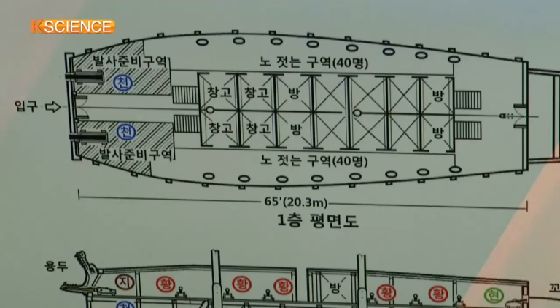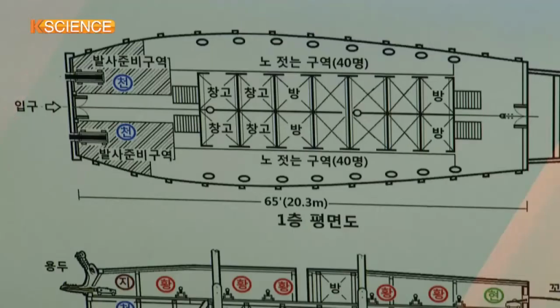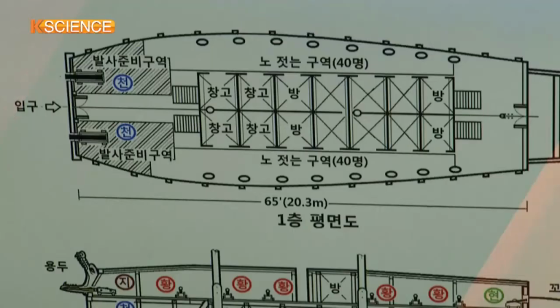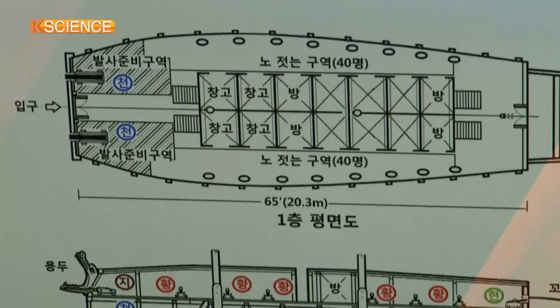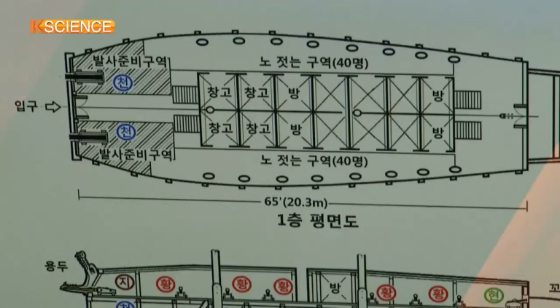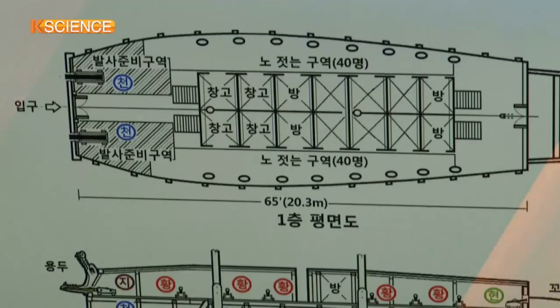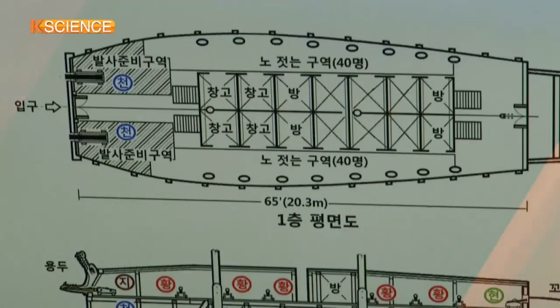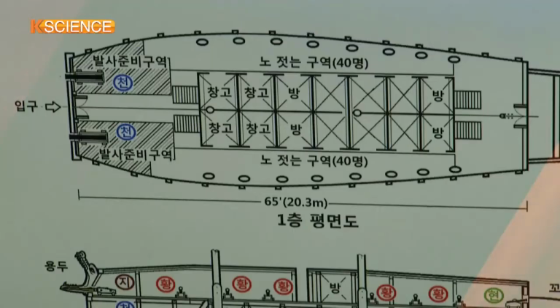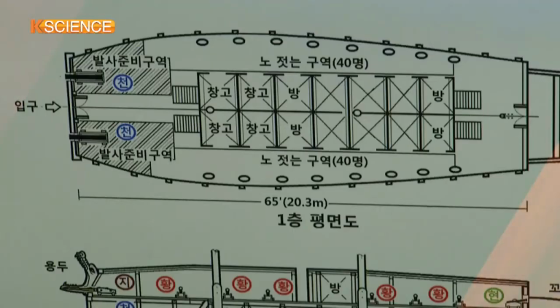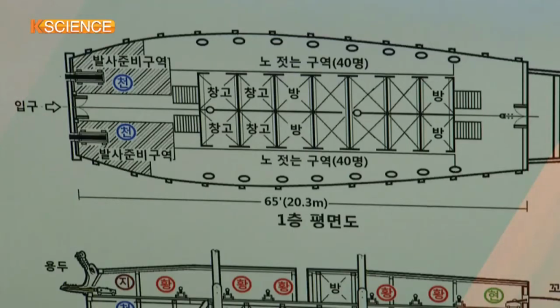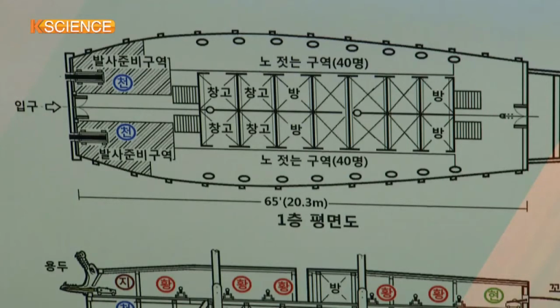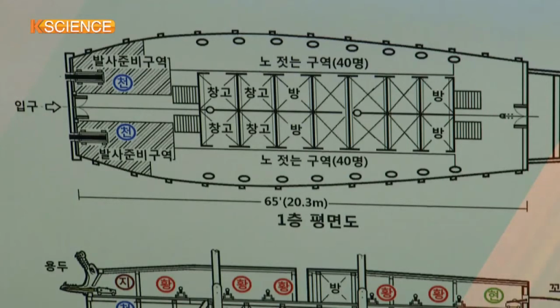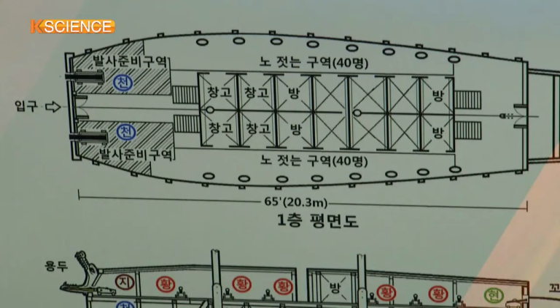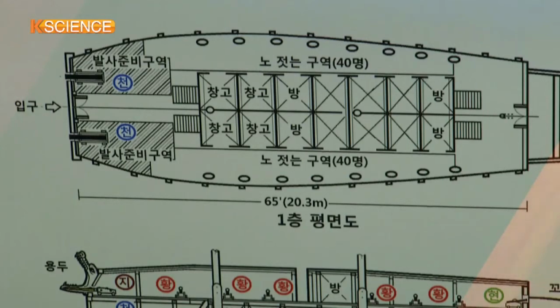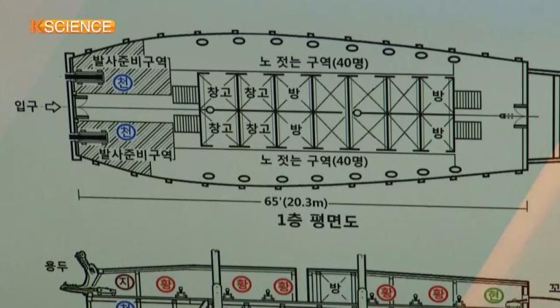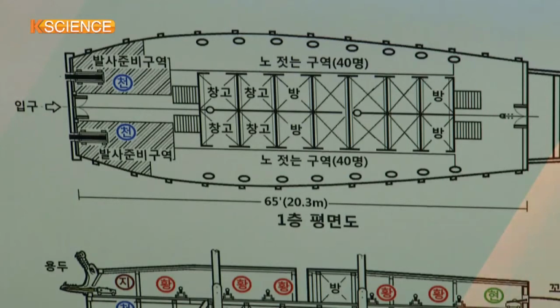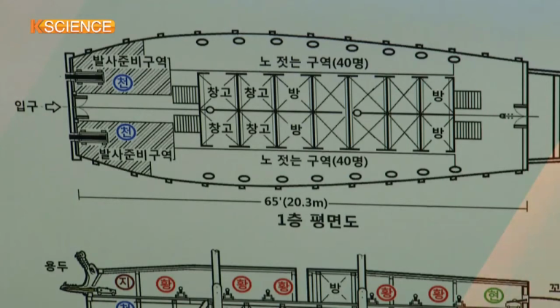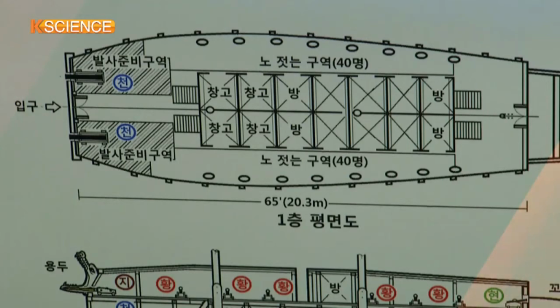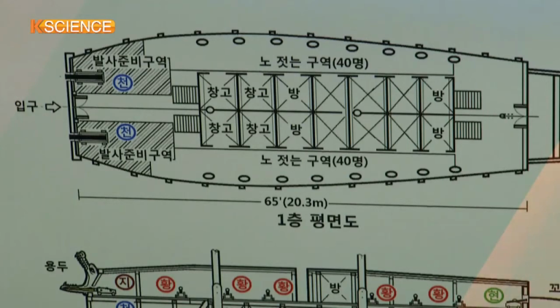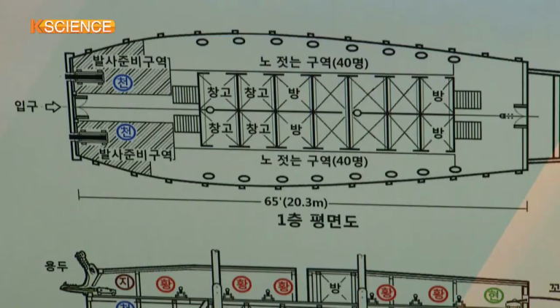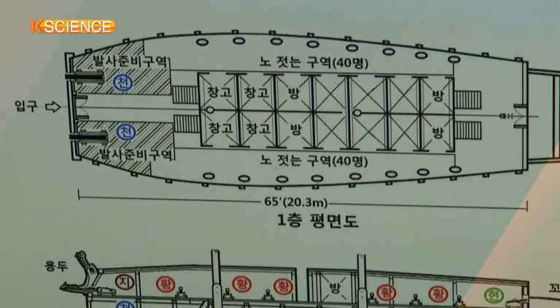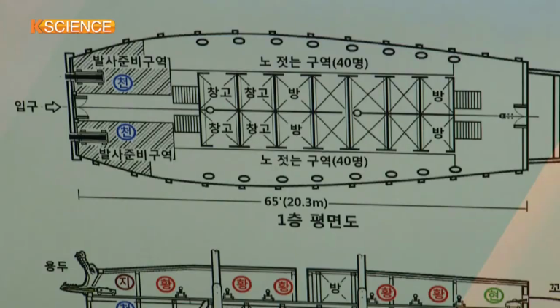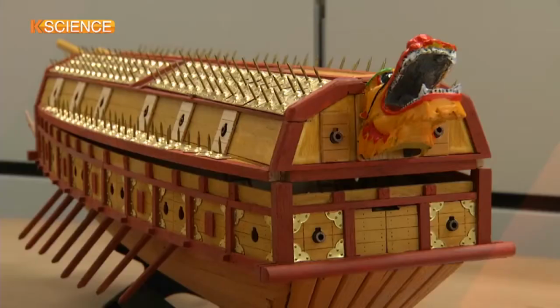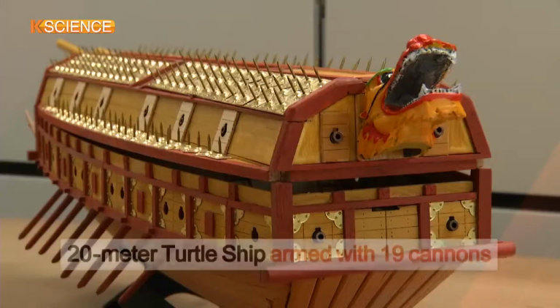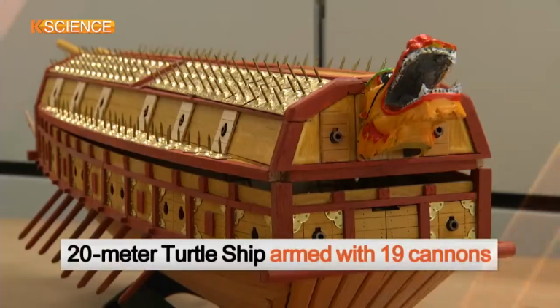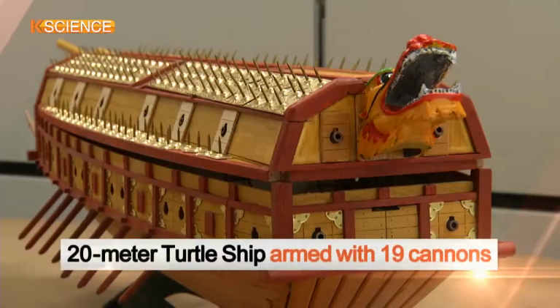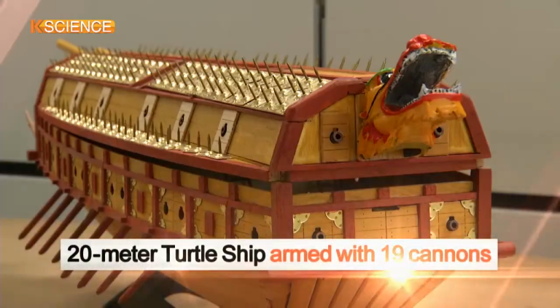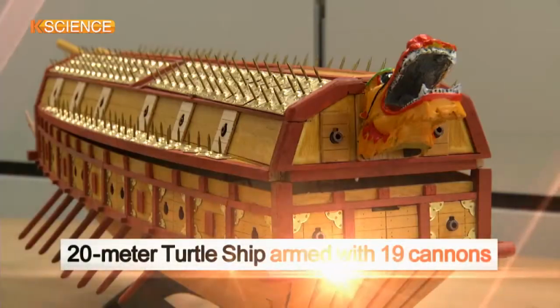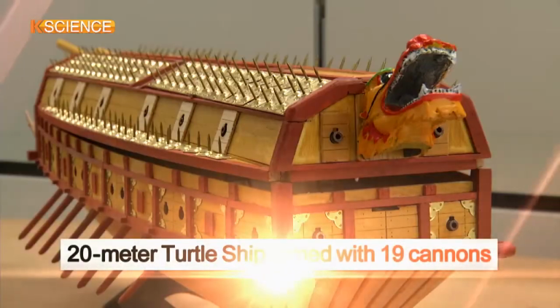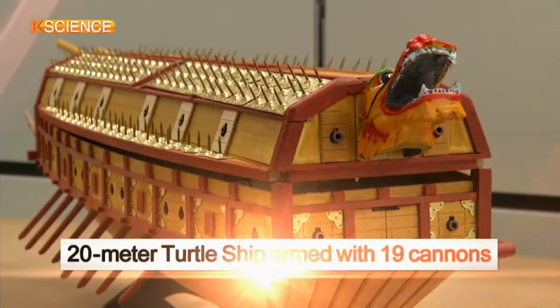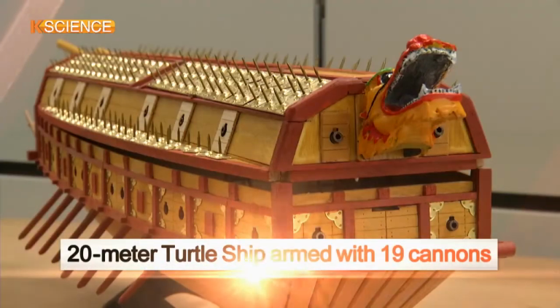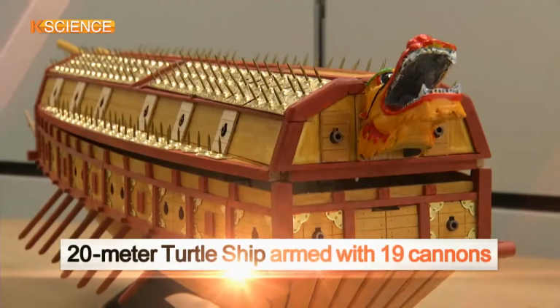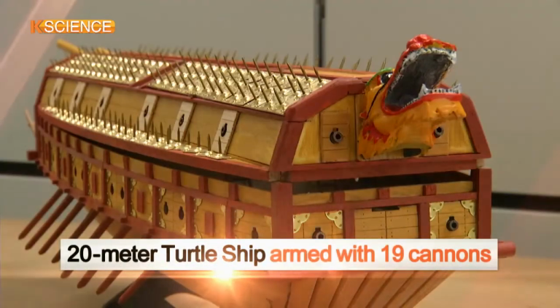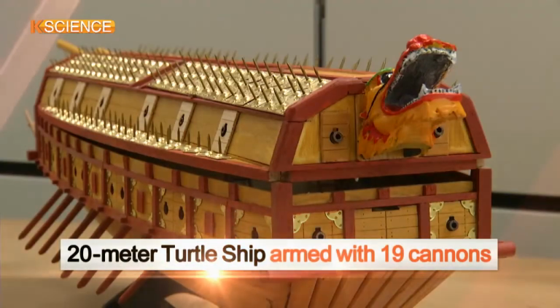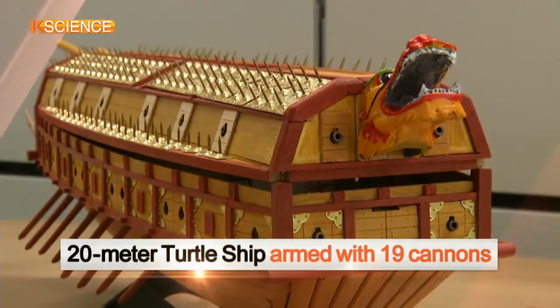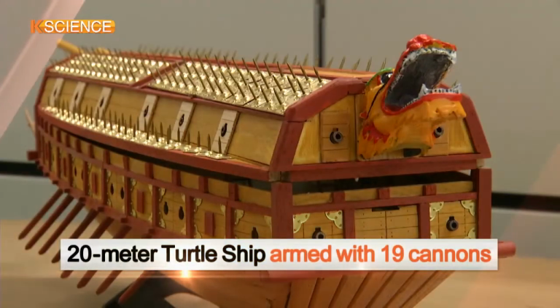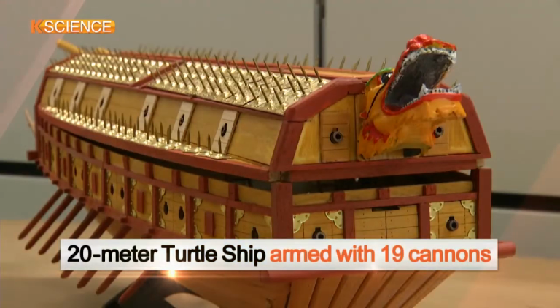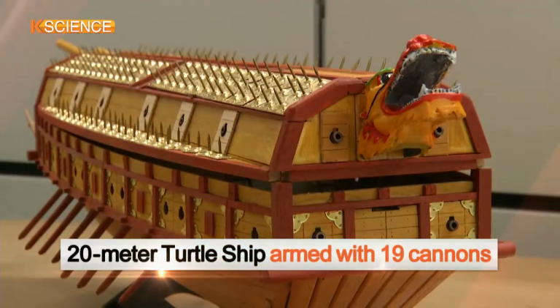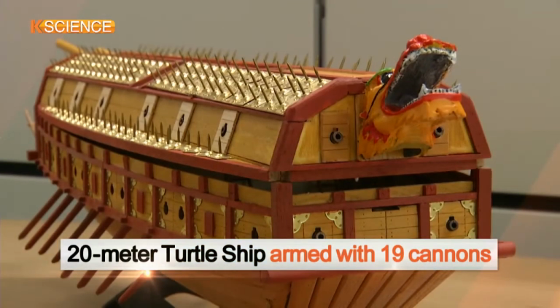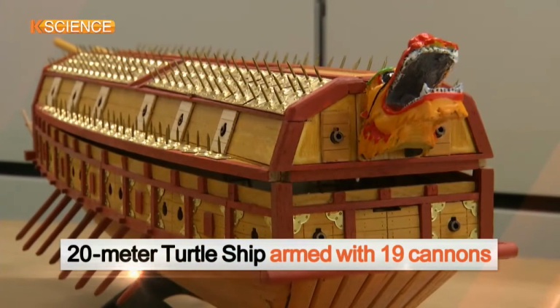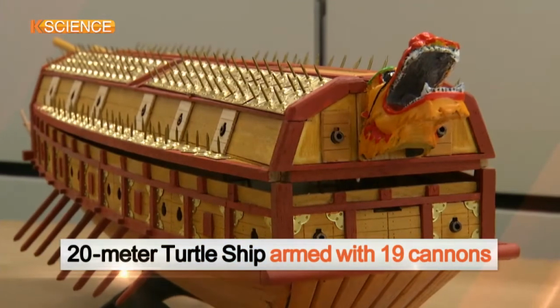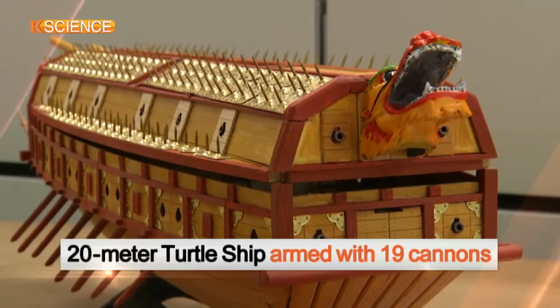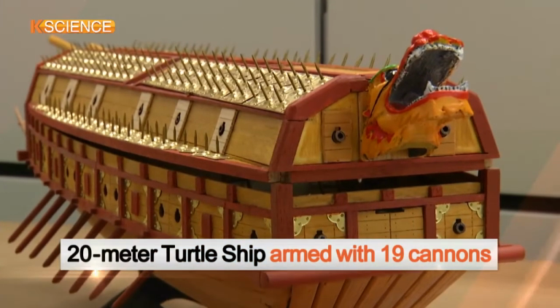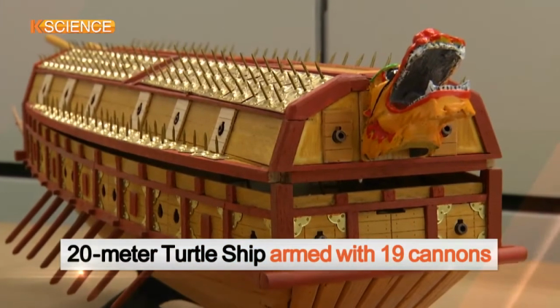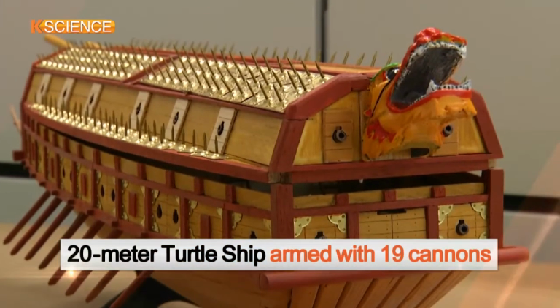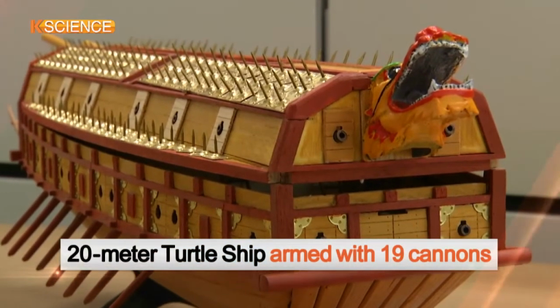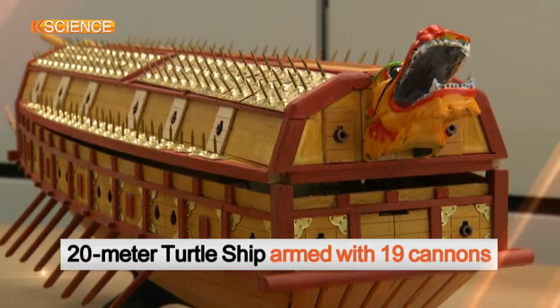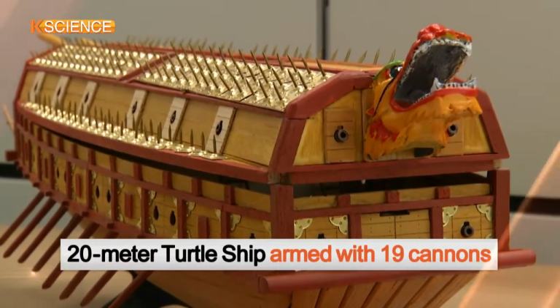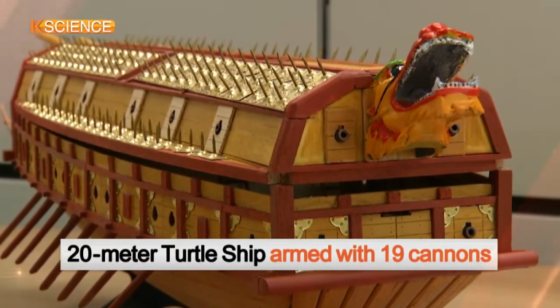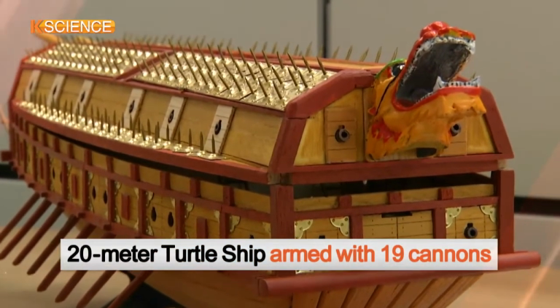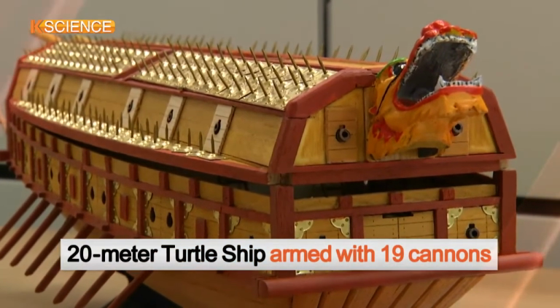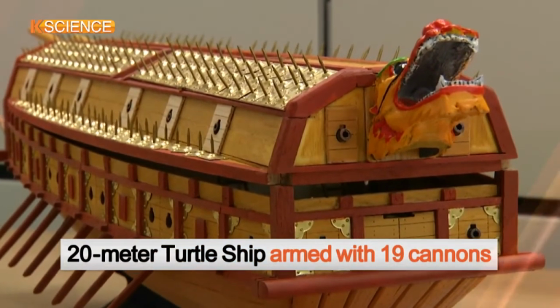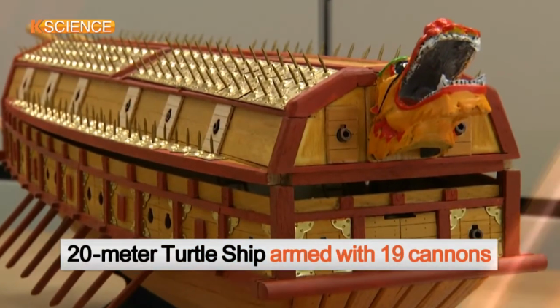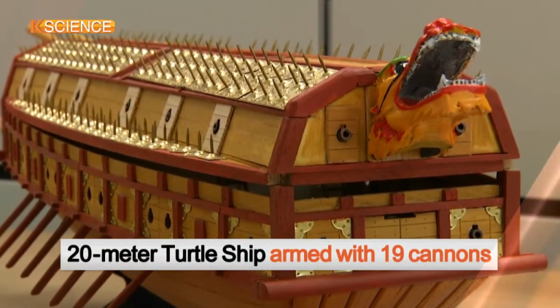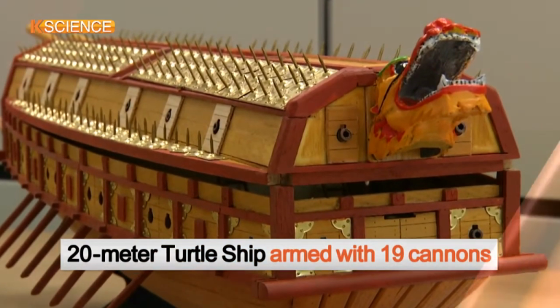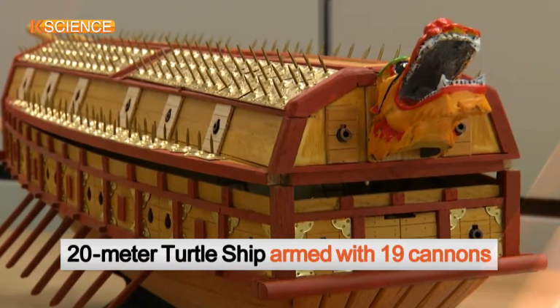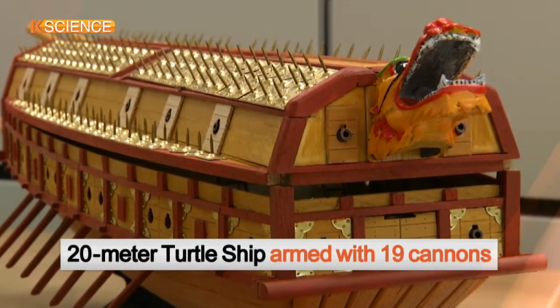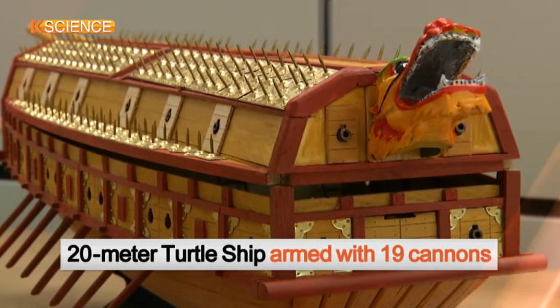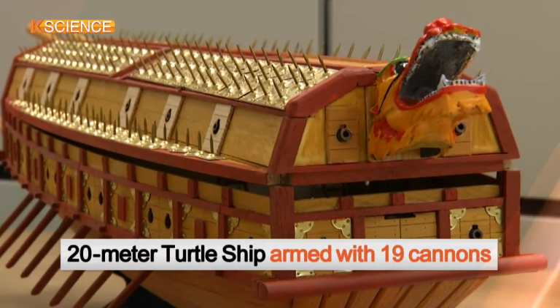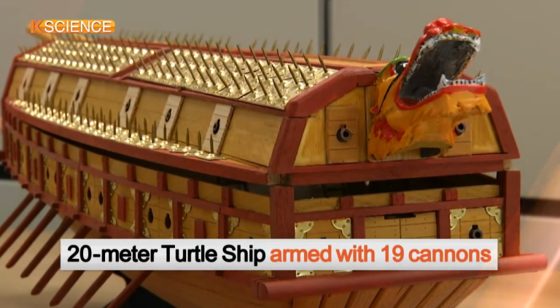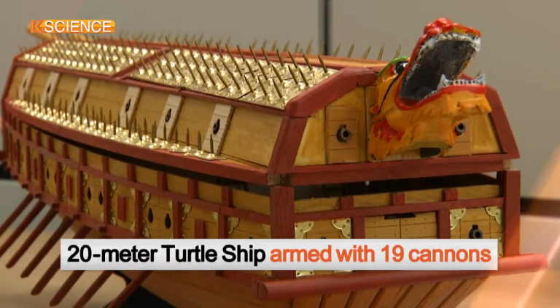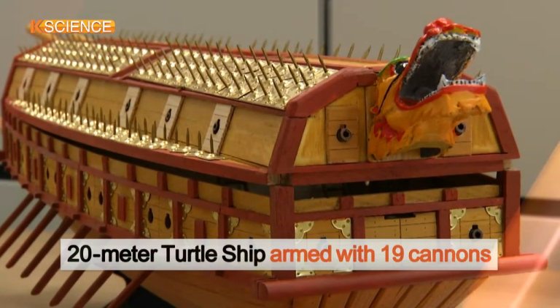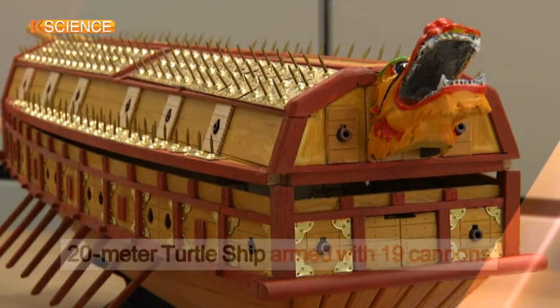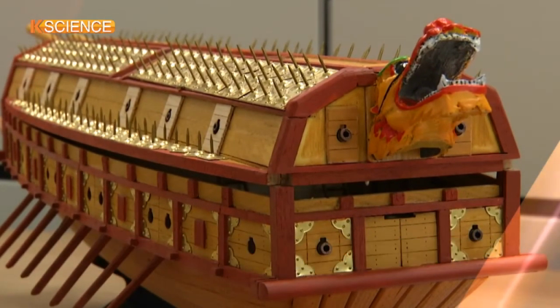The restorers also estimated that the turtle ship was about 20 meters long, armed with a total of 19 cannons.